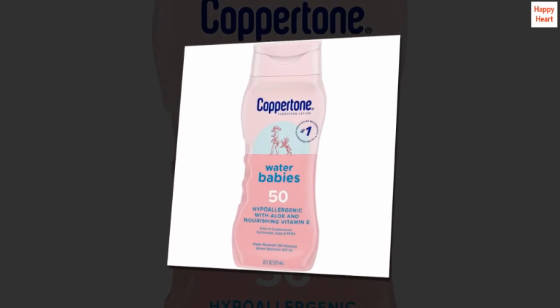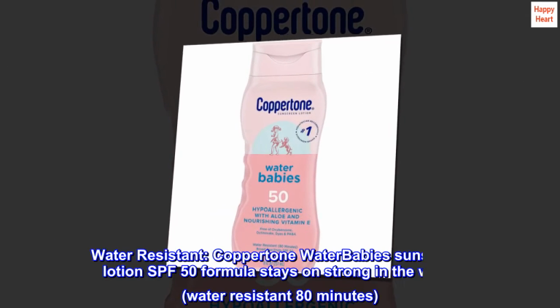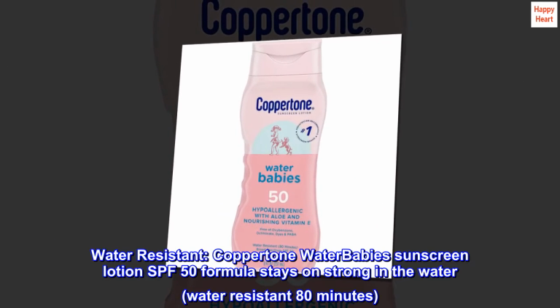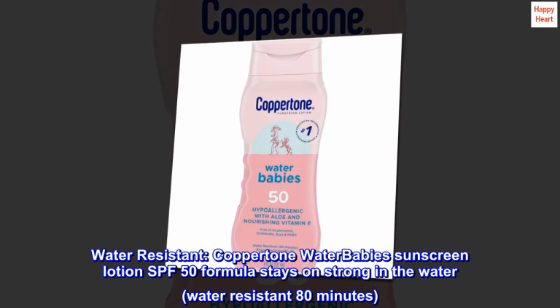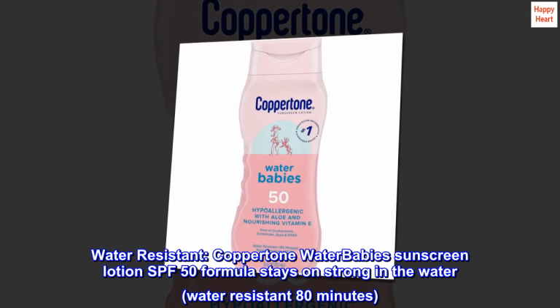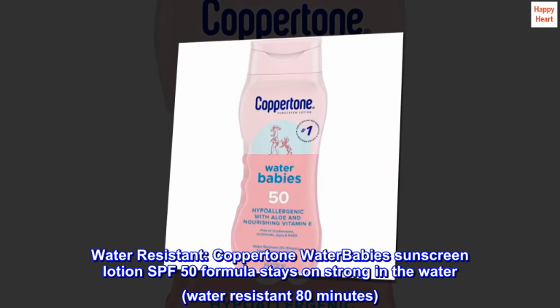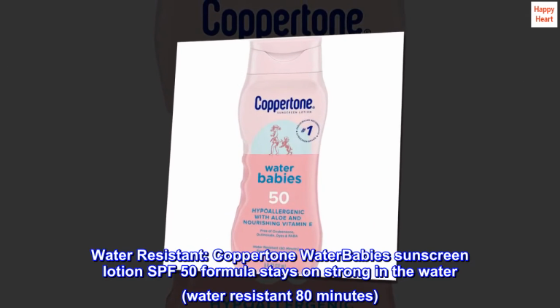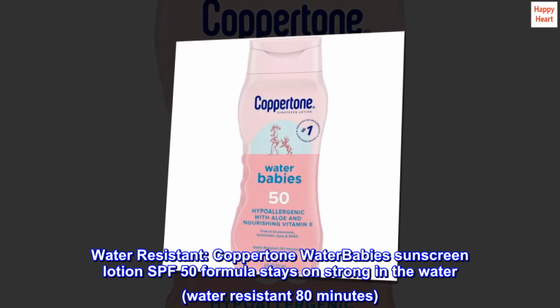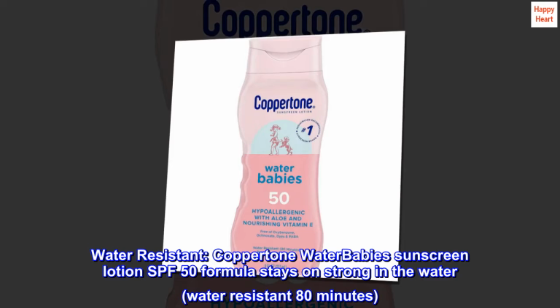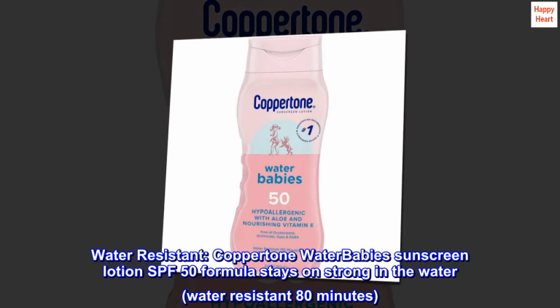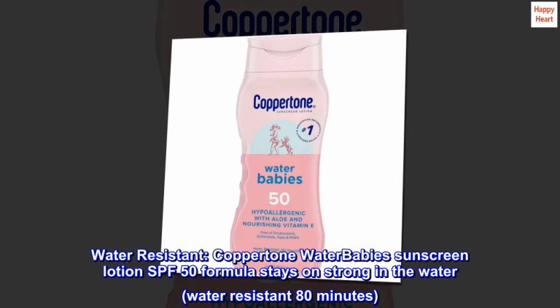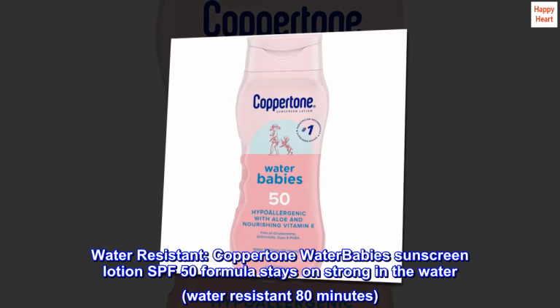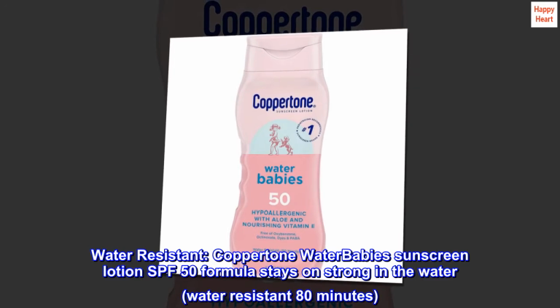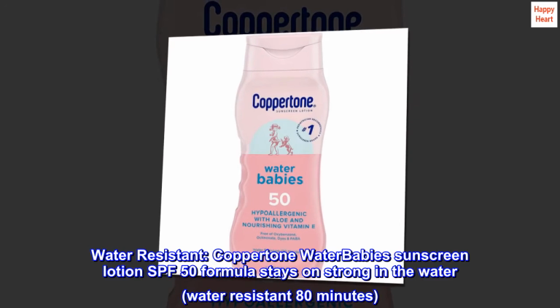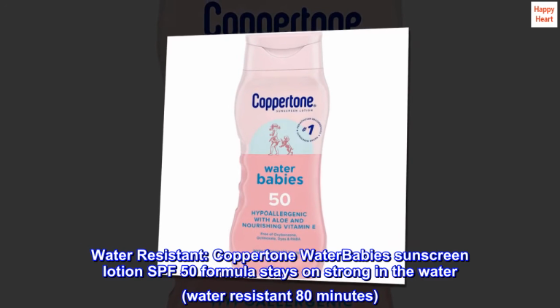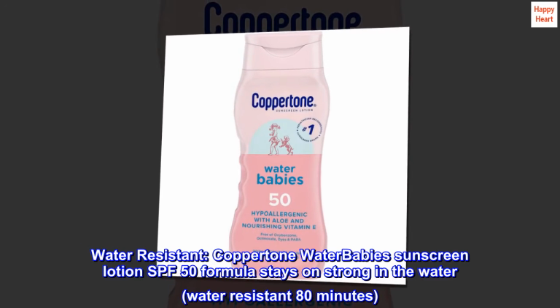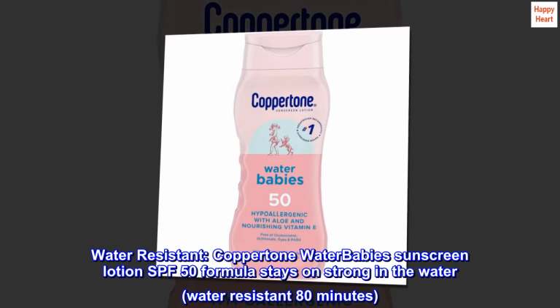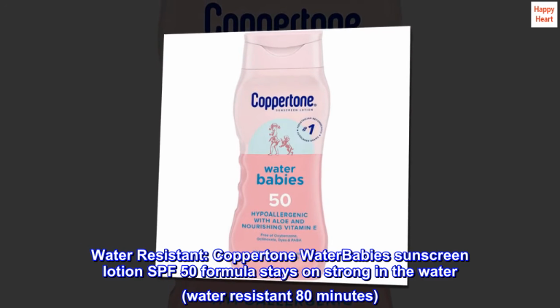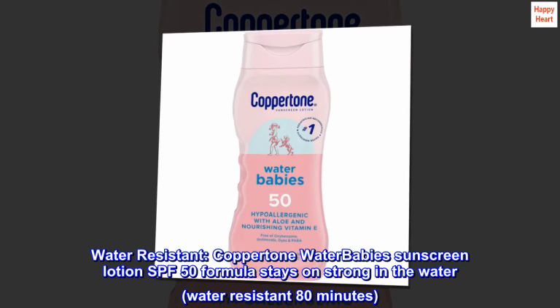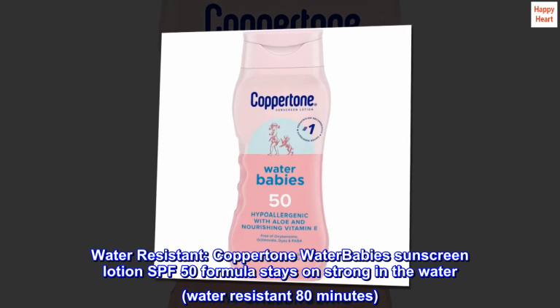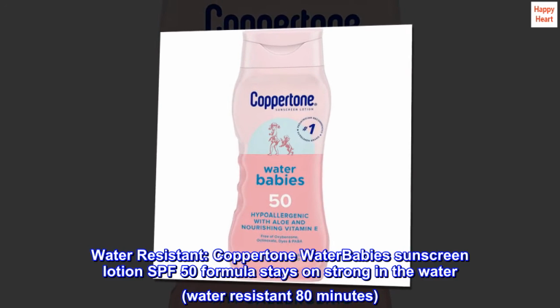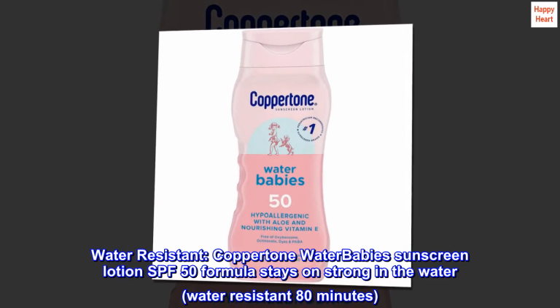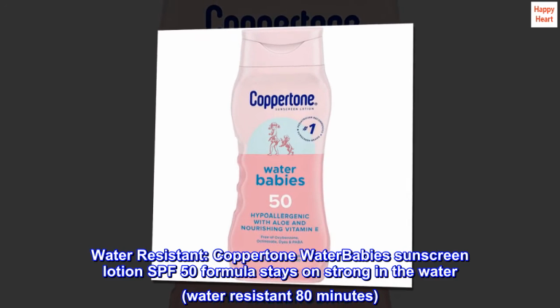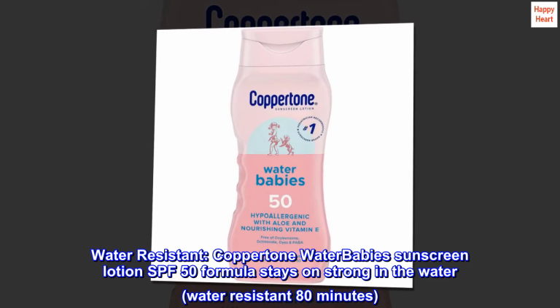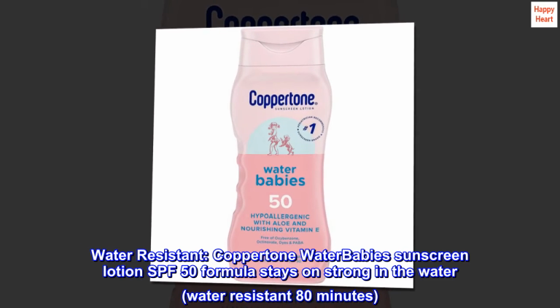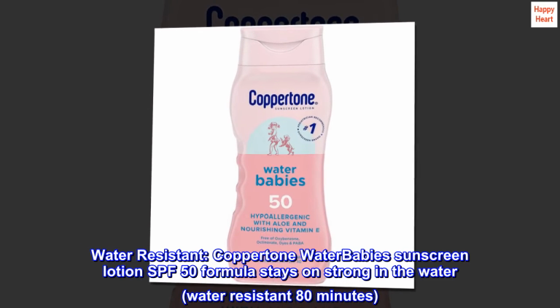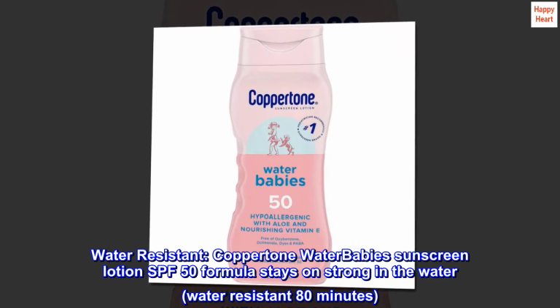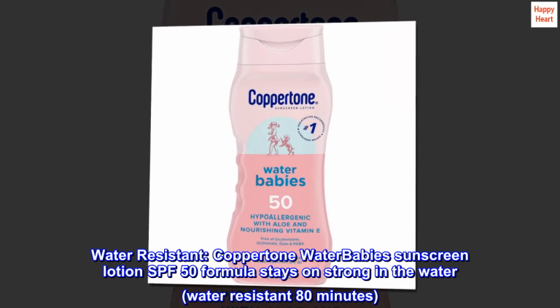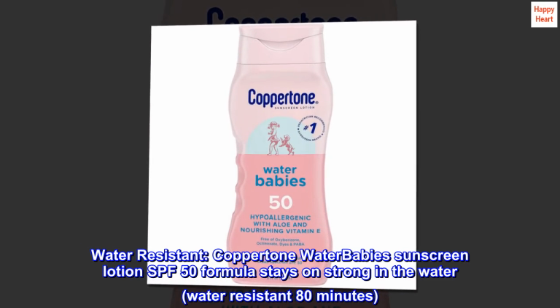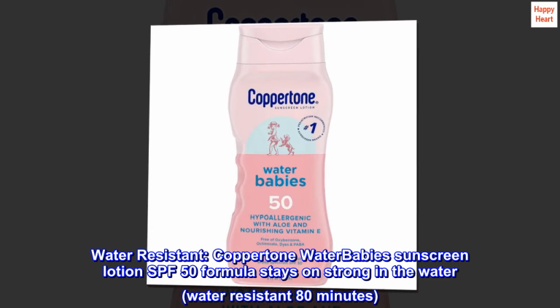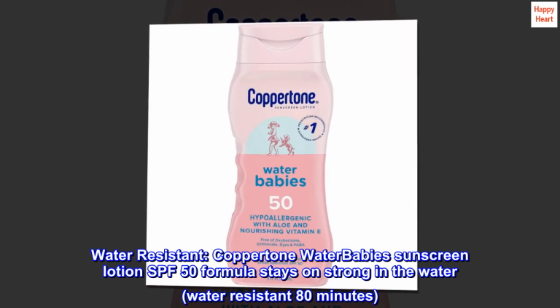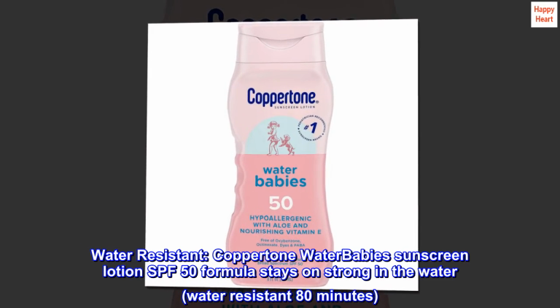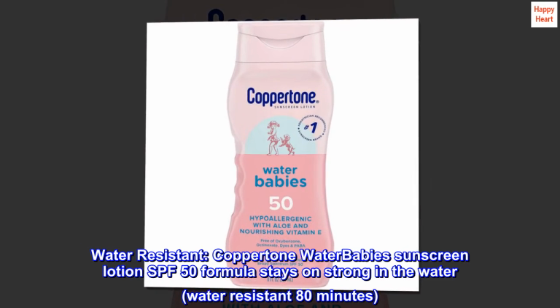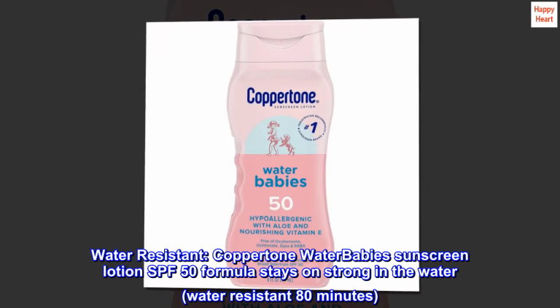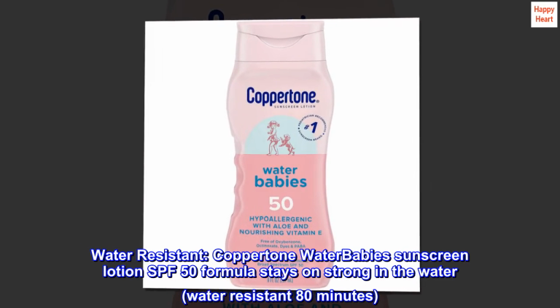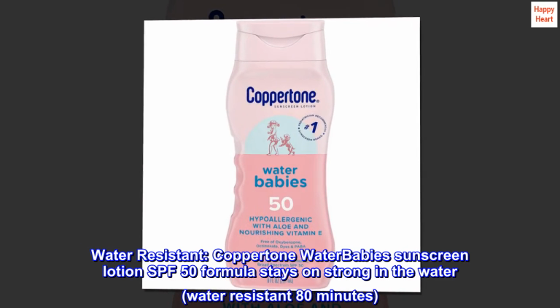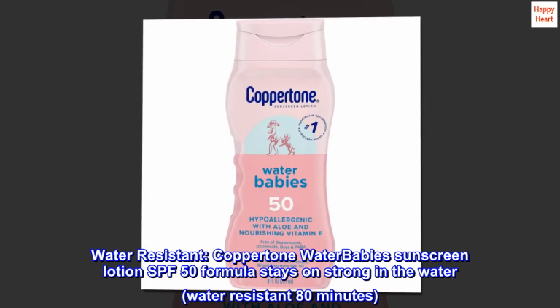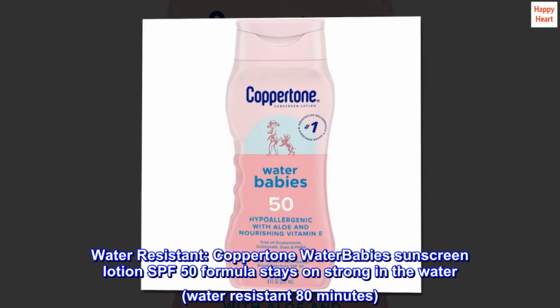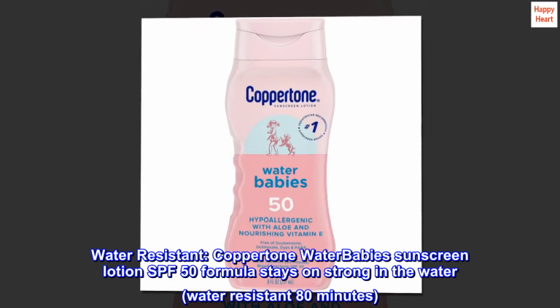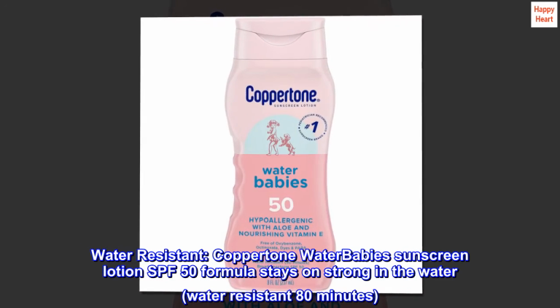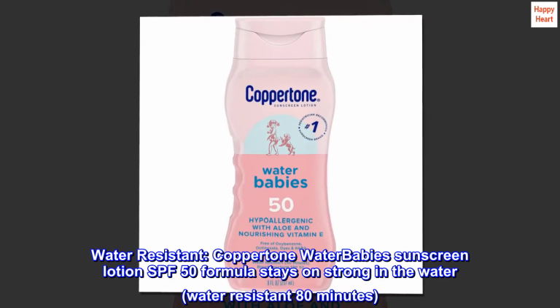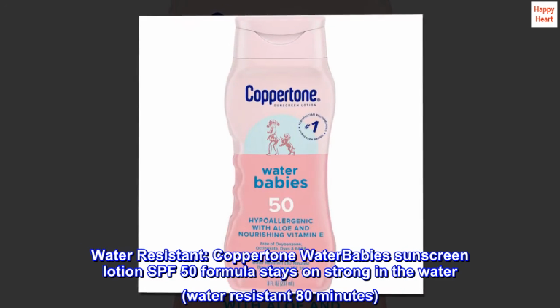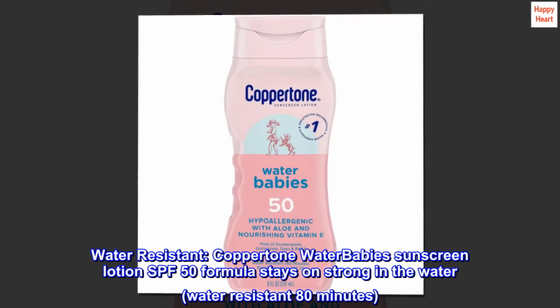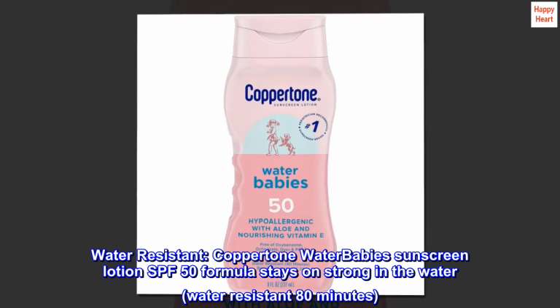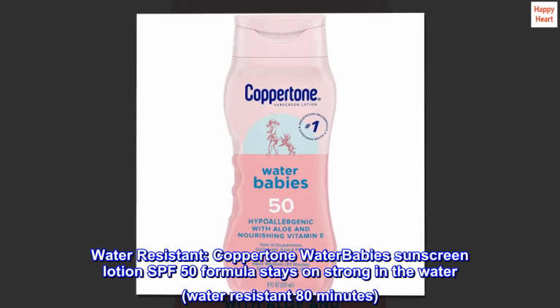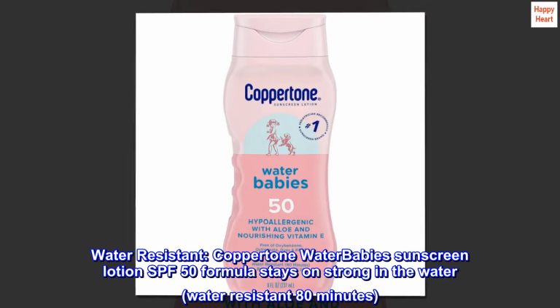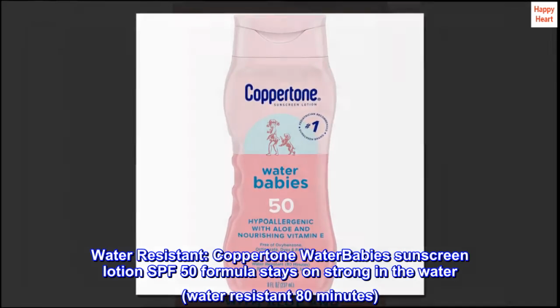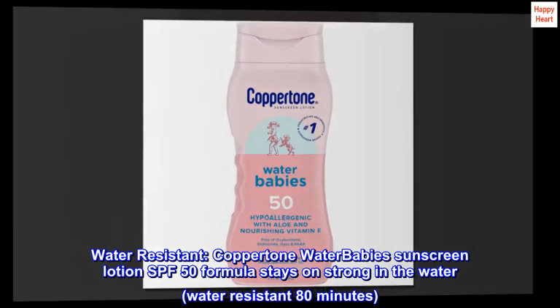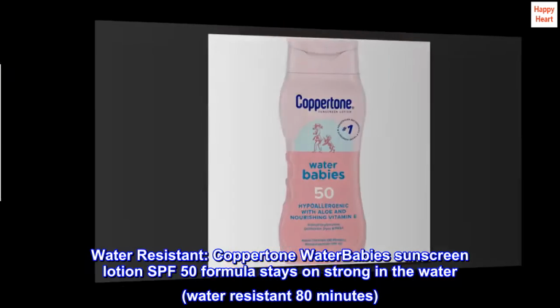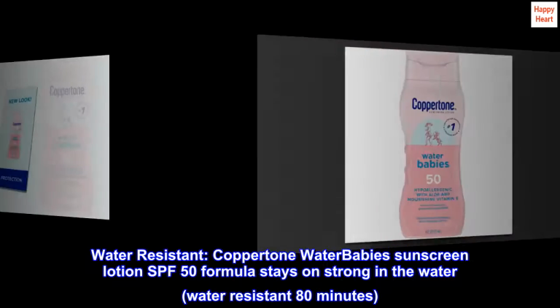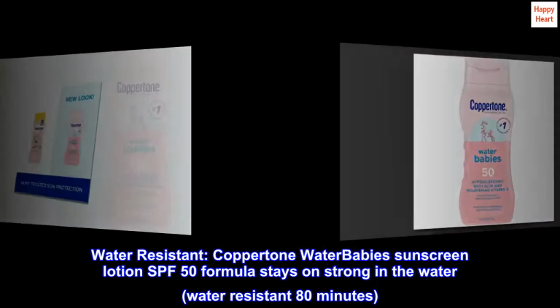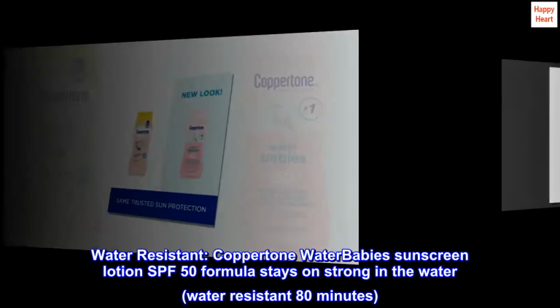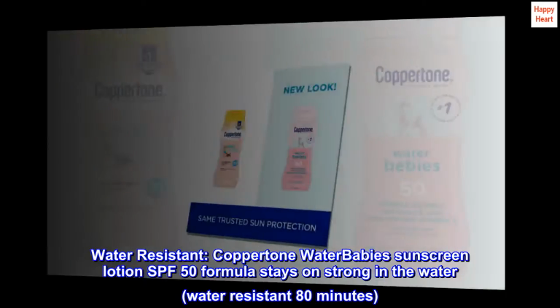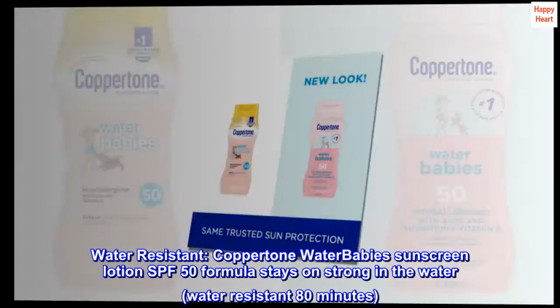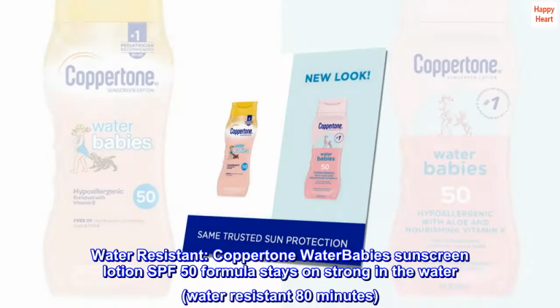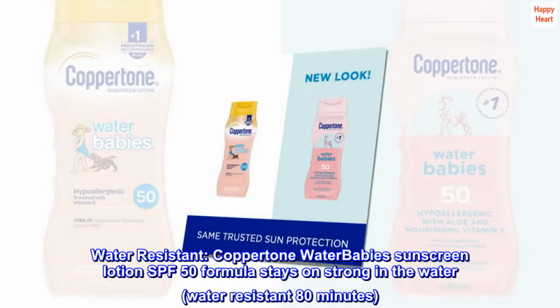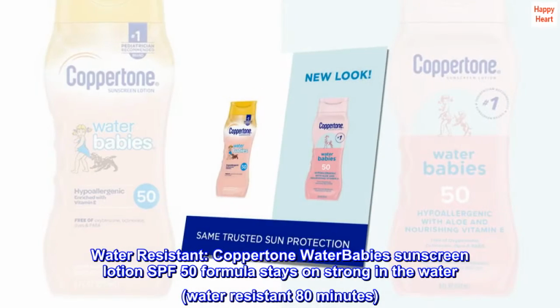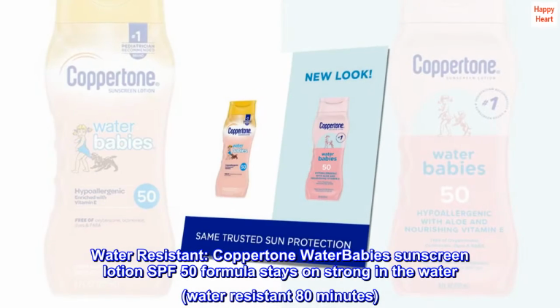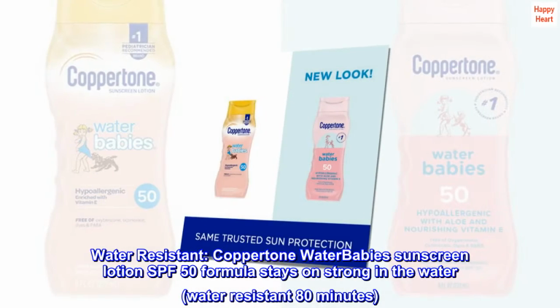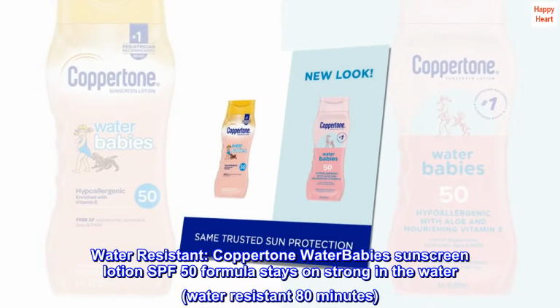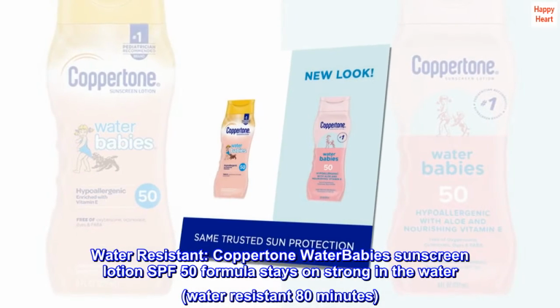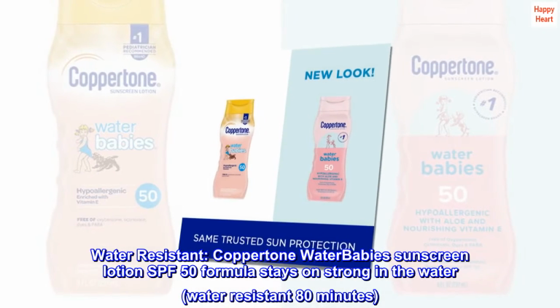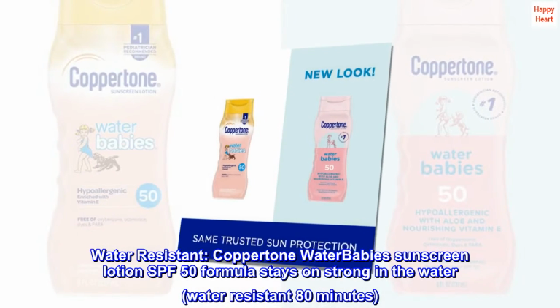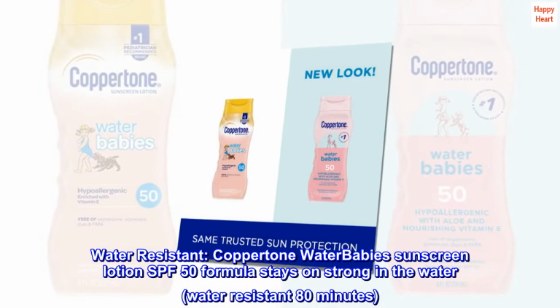Water Resistant: Coppertone Water Baby Sunscreen Lotion SPF 50 formula stays strong in the water, water-resistant for 80 minutes.